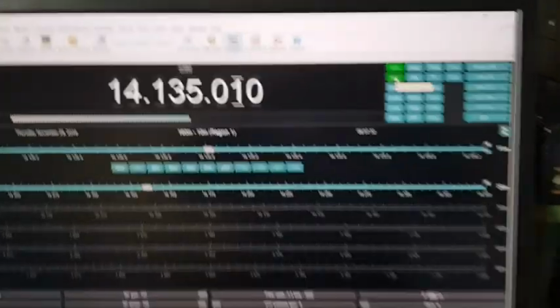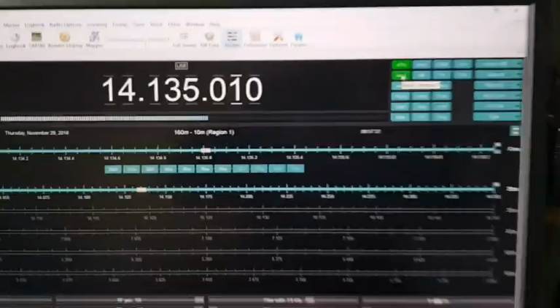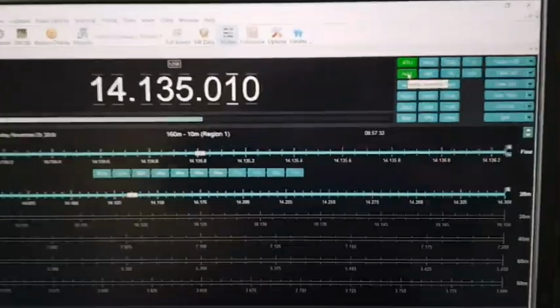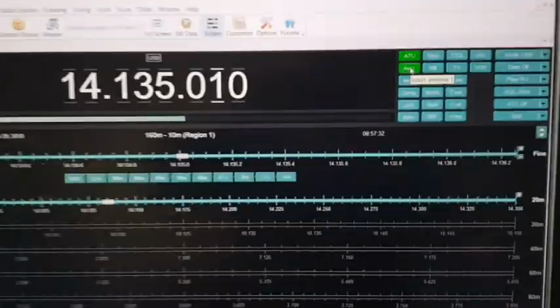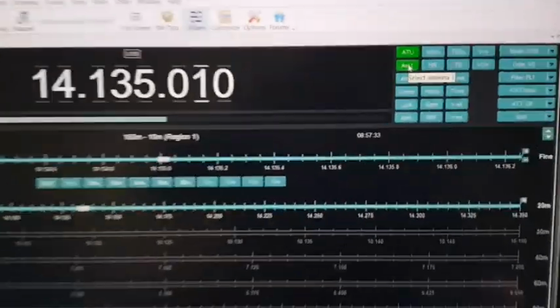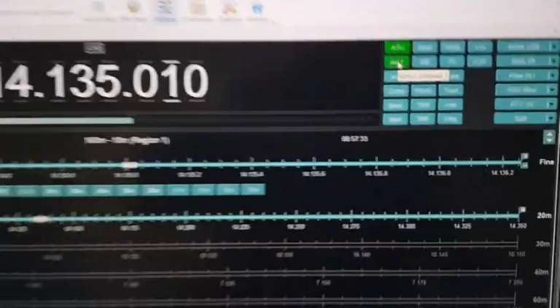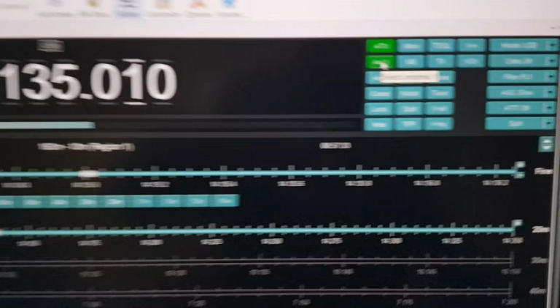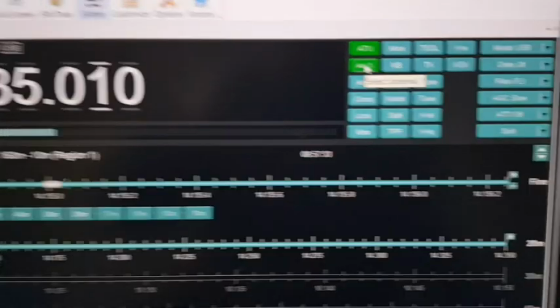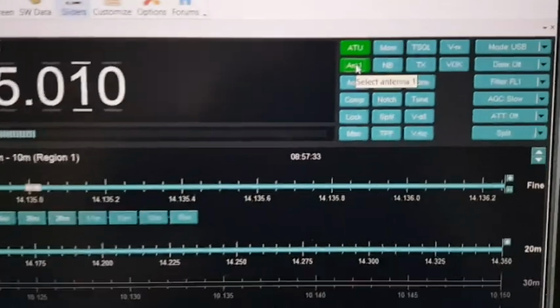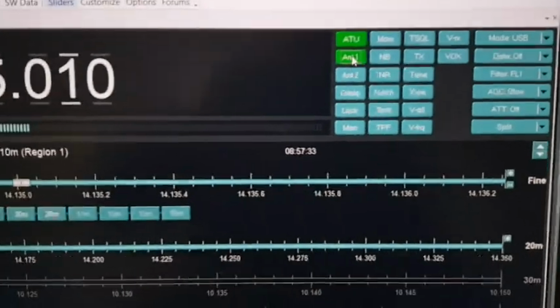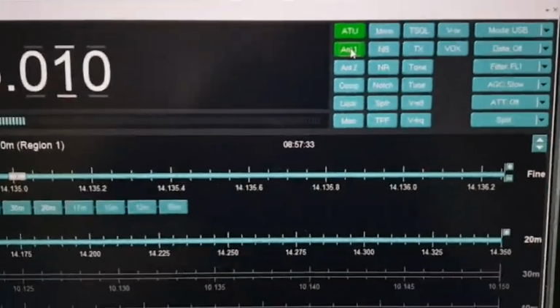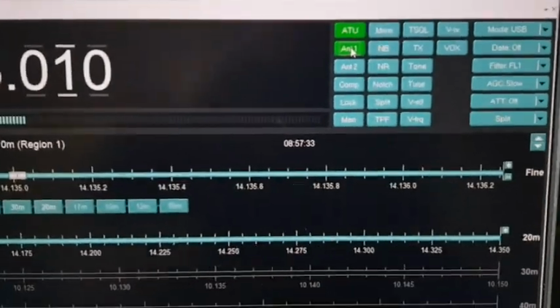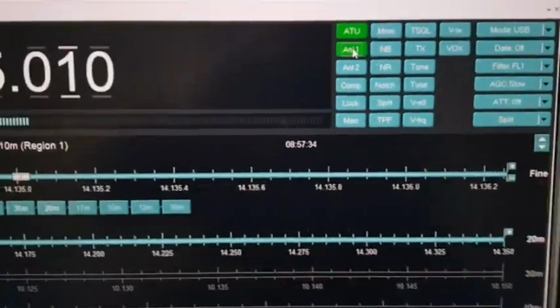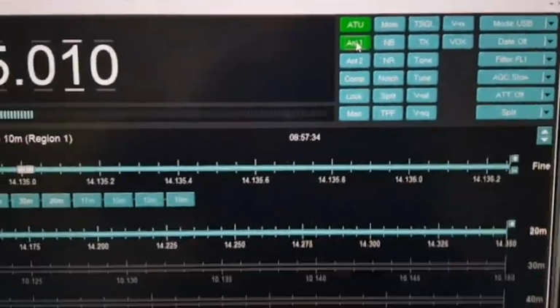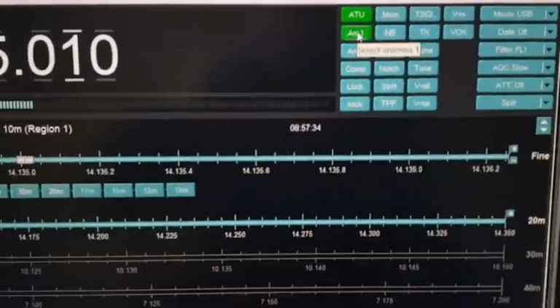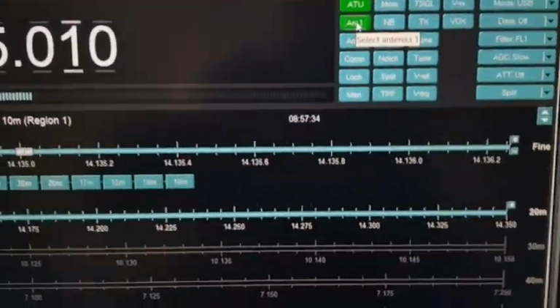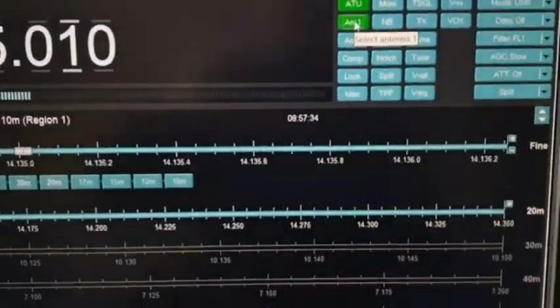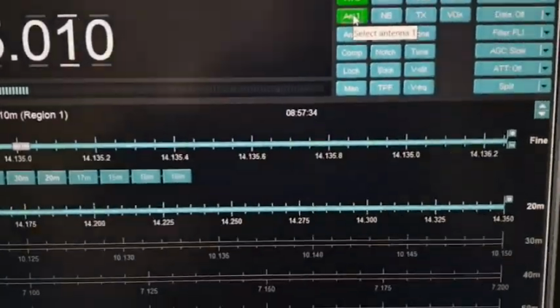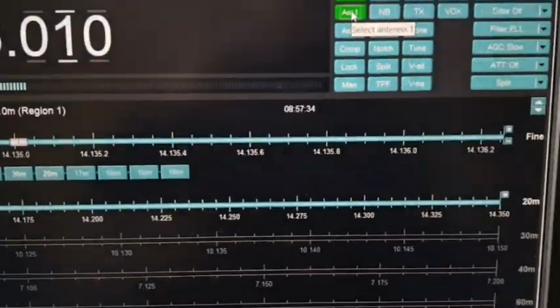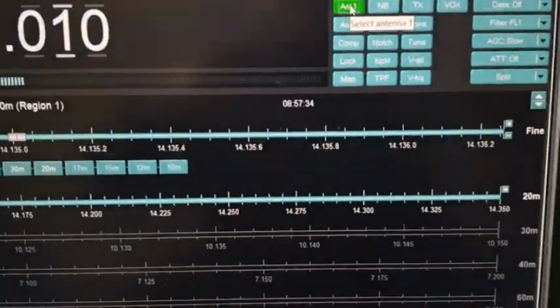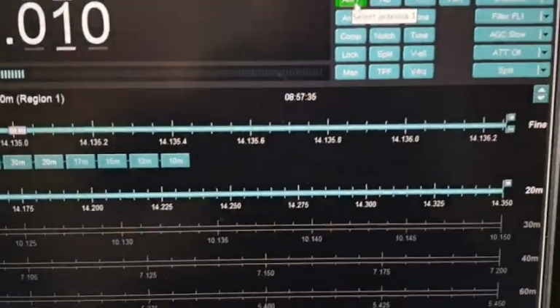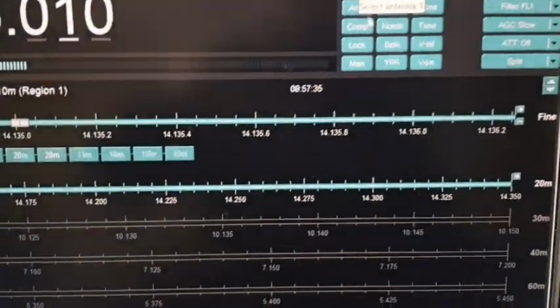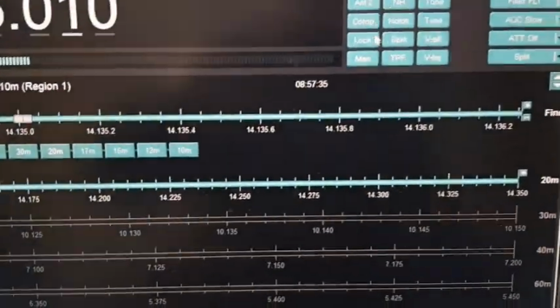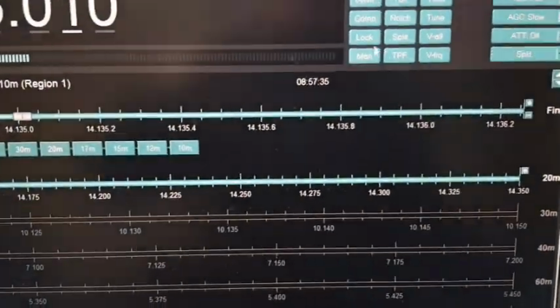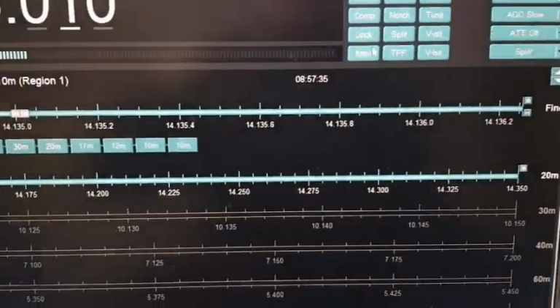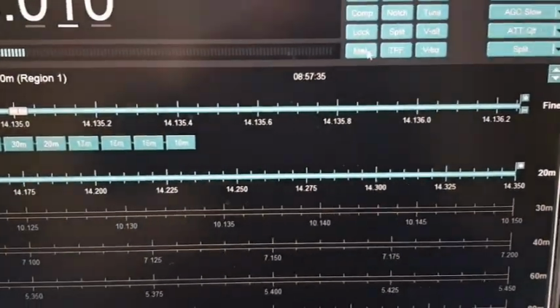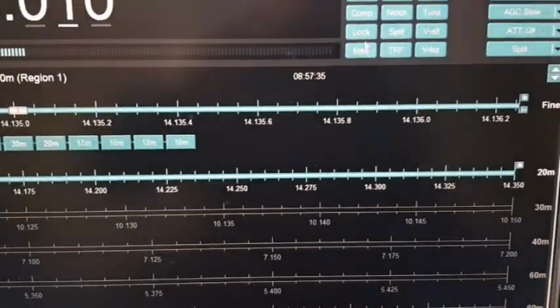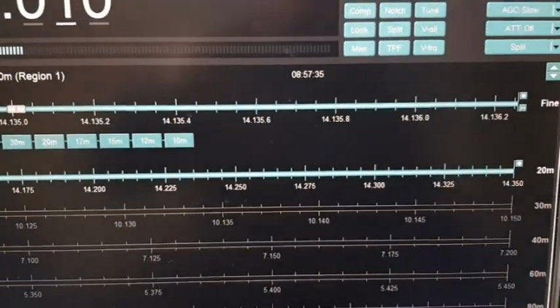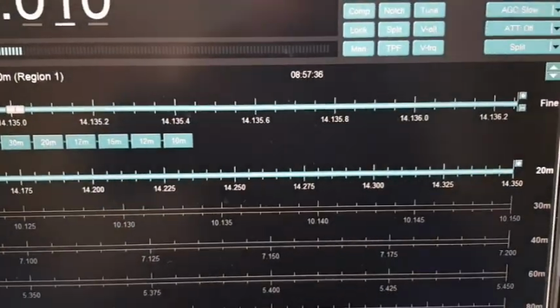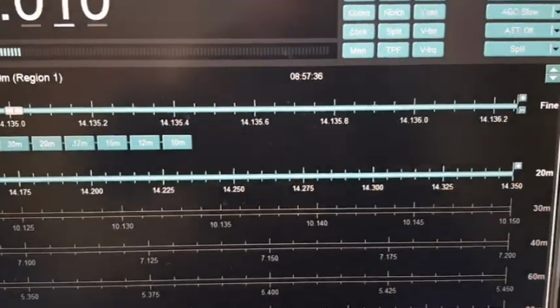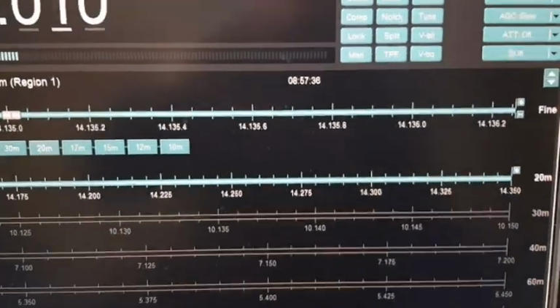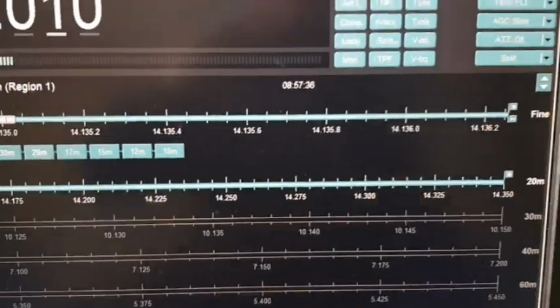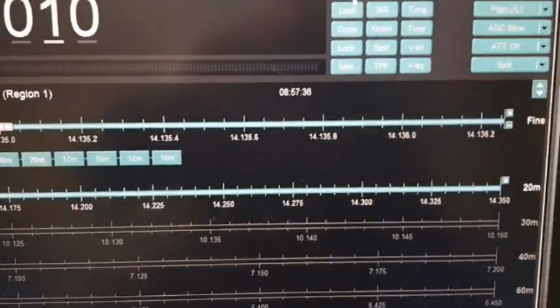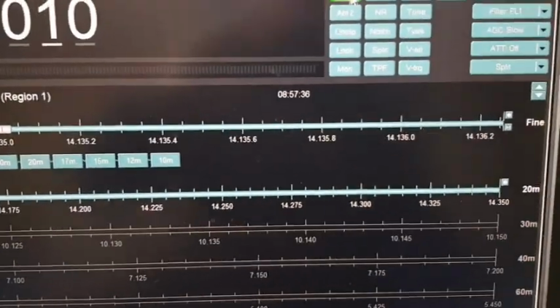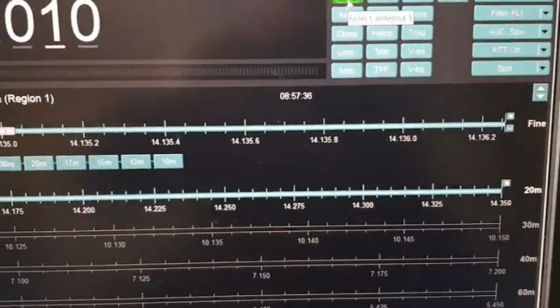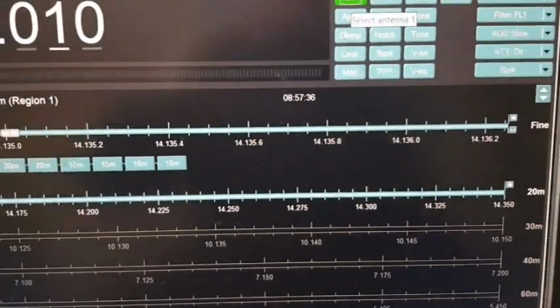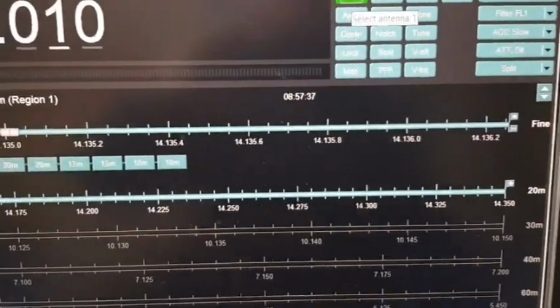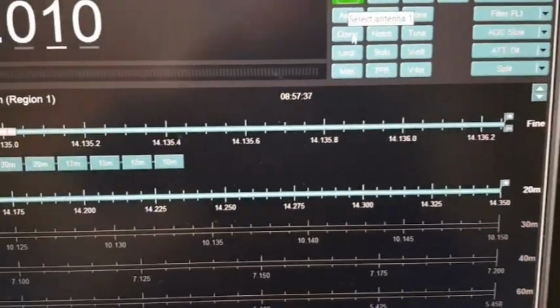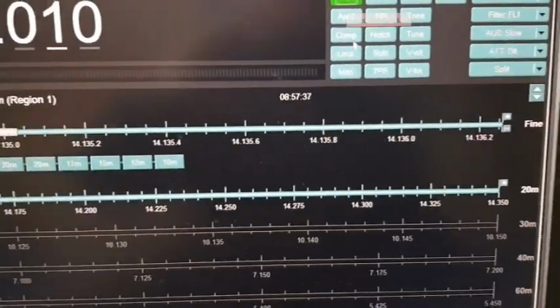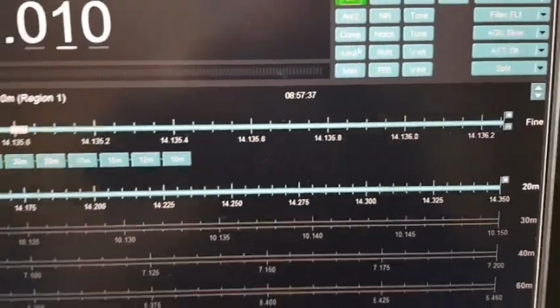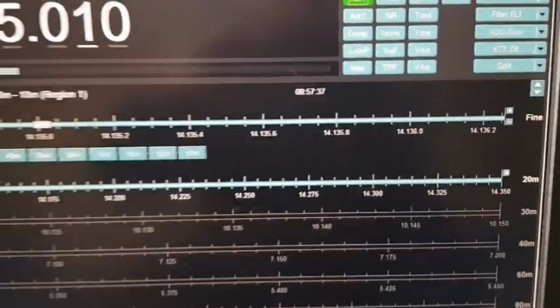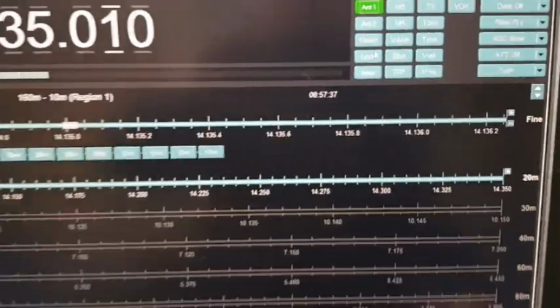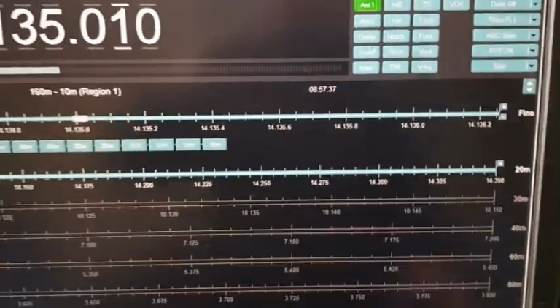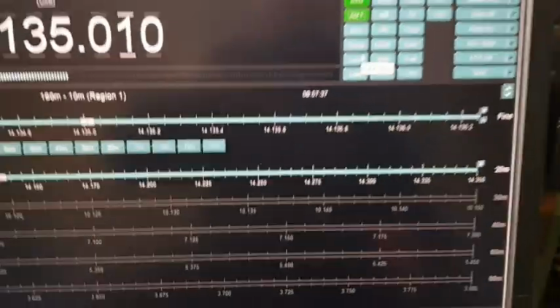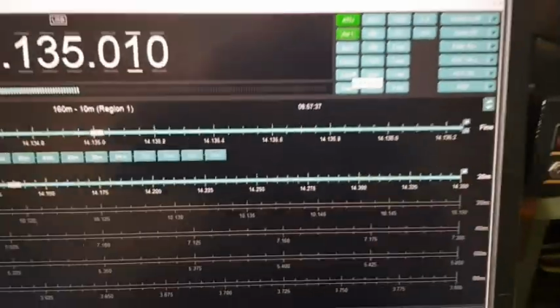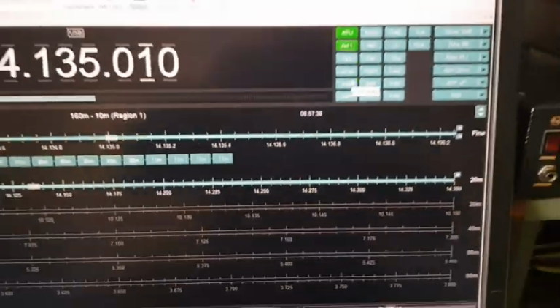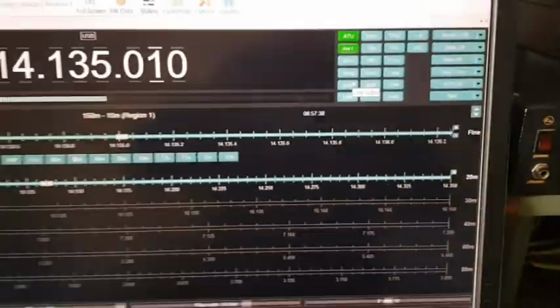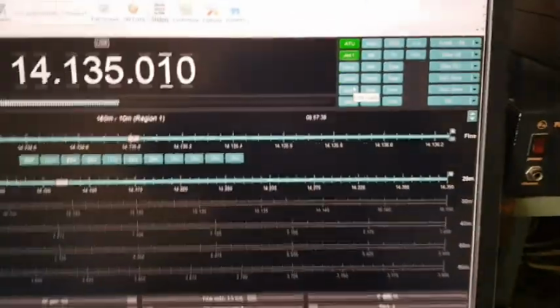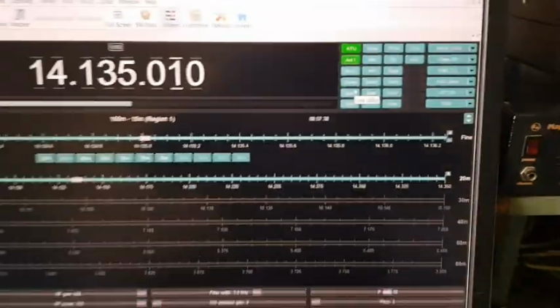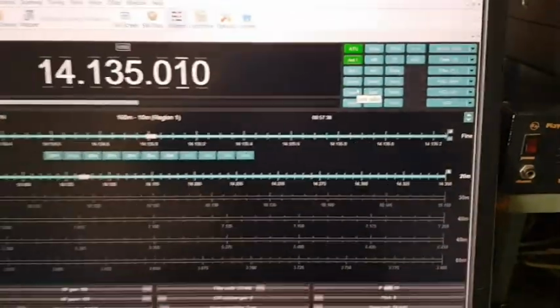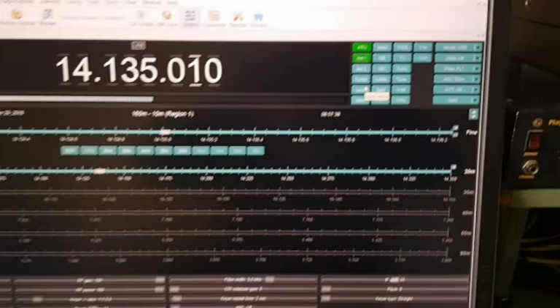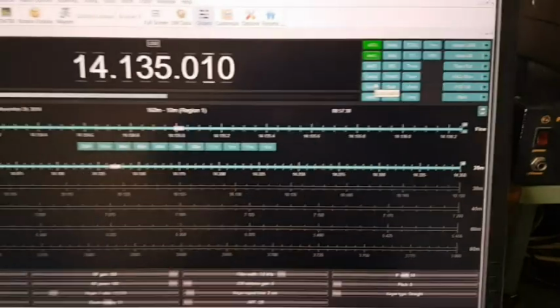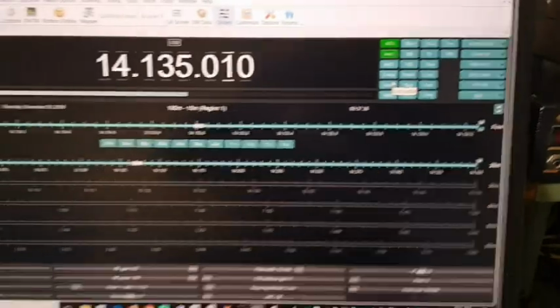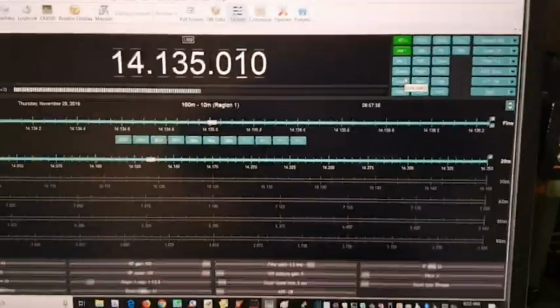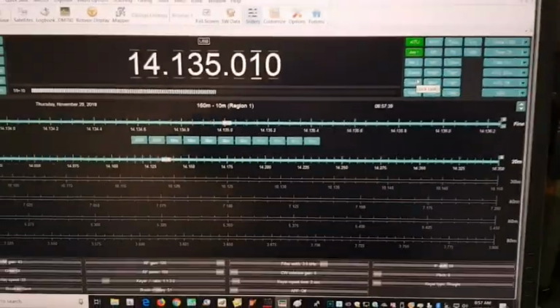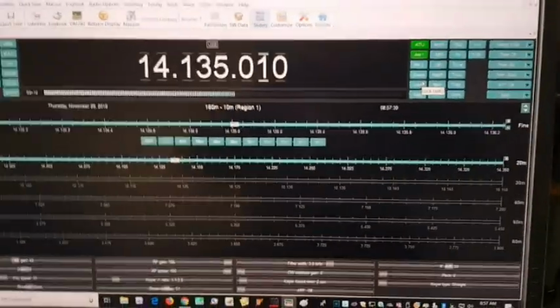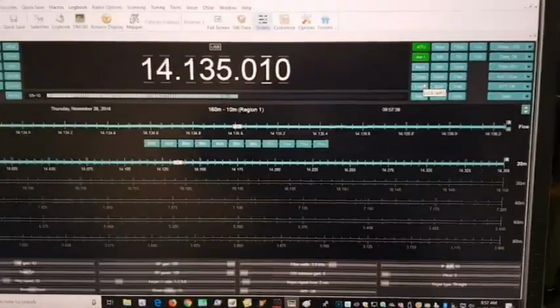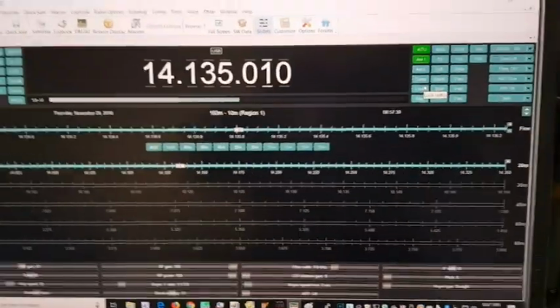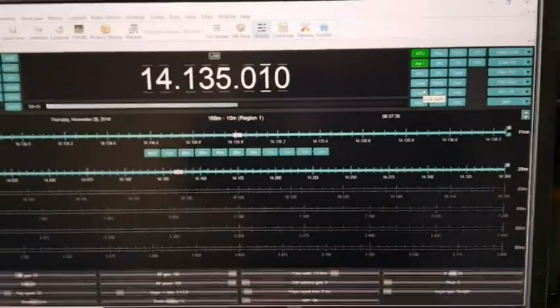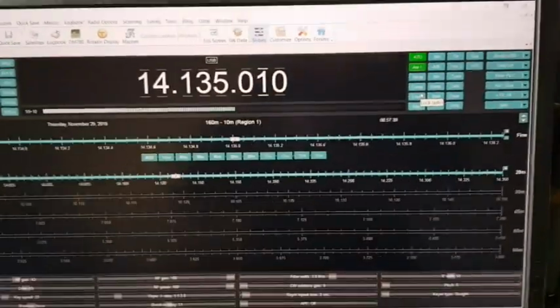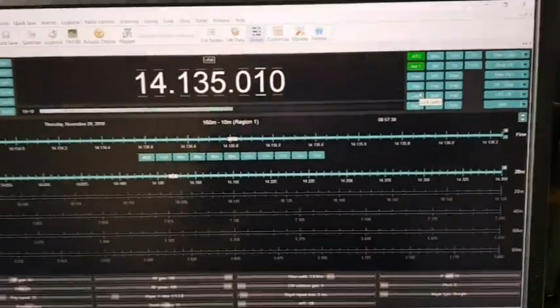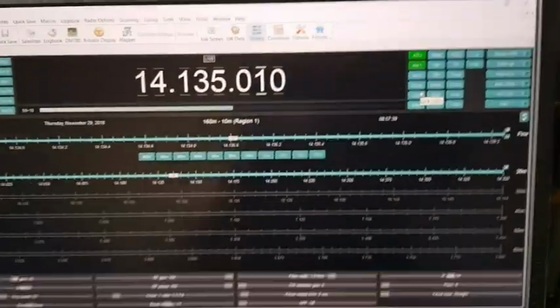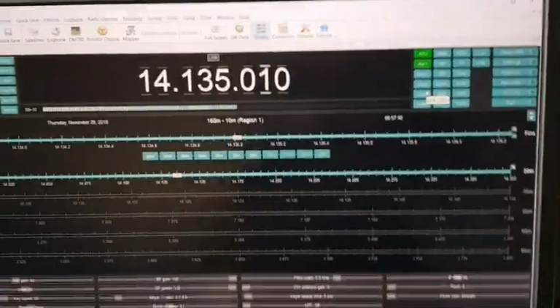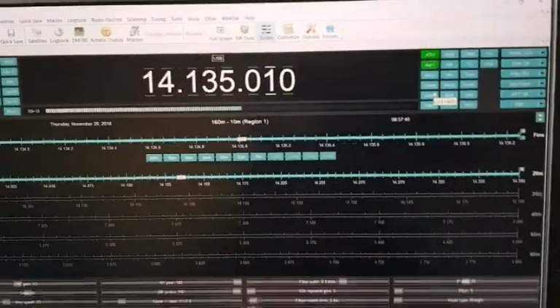You can also tune the antenna. I won't do that at the moment because there are people on that frequency.